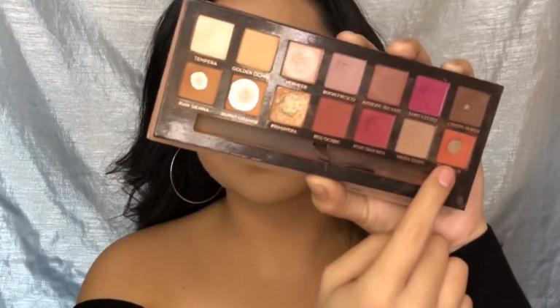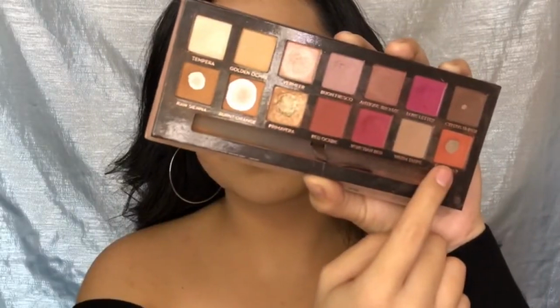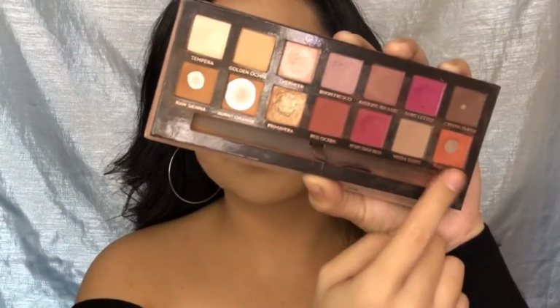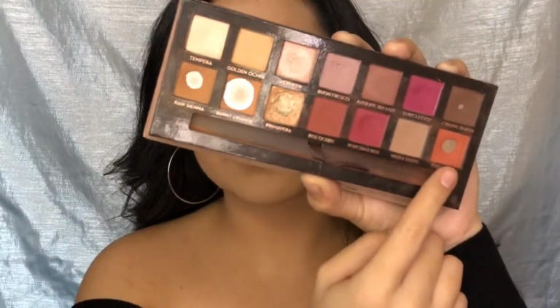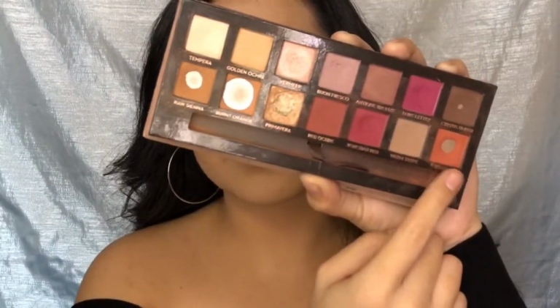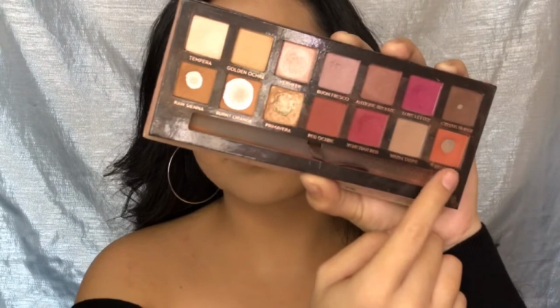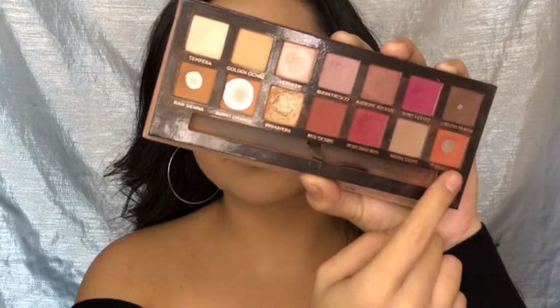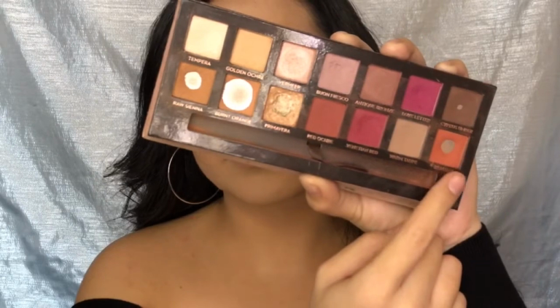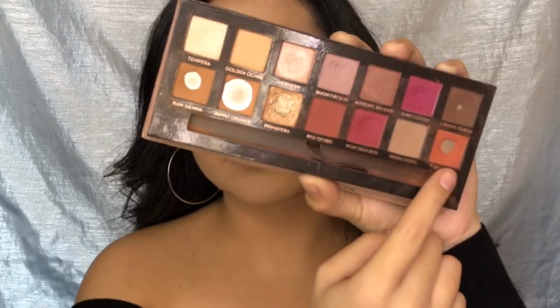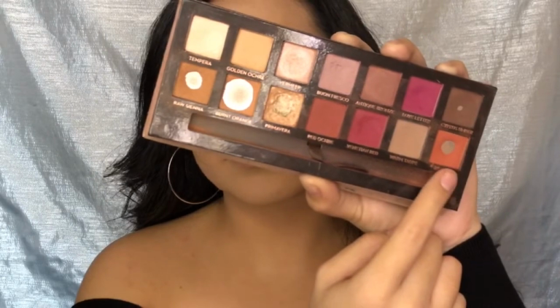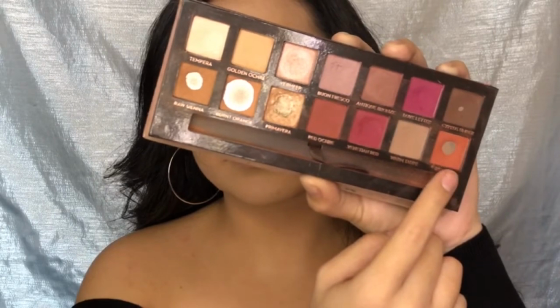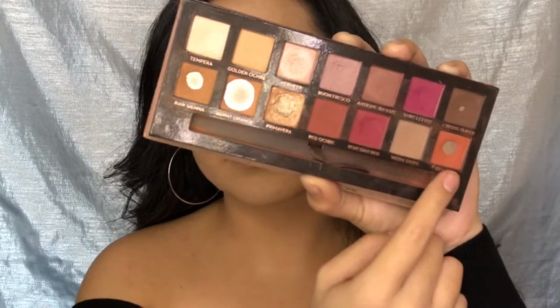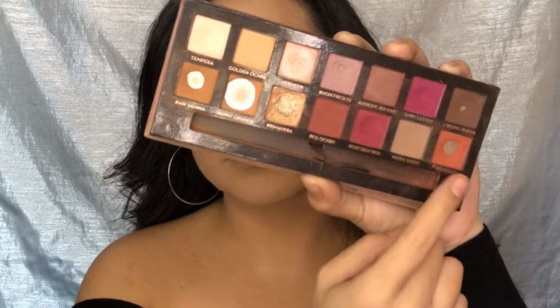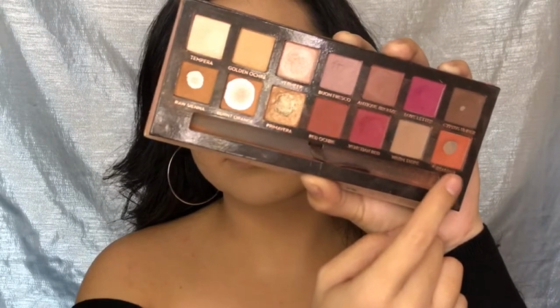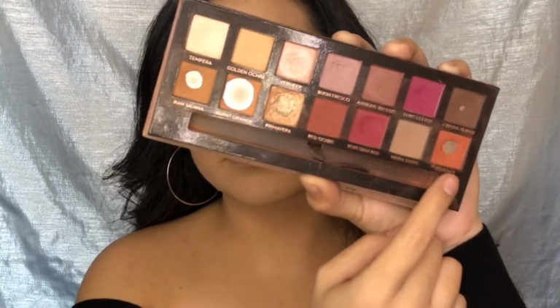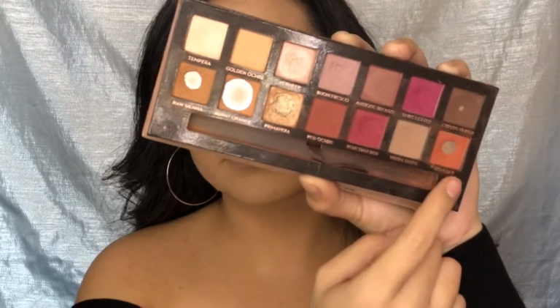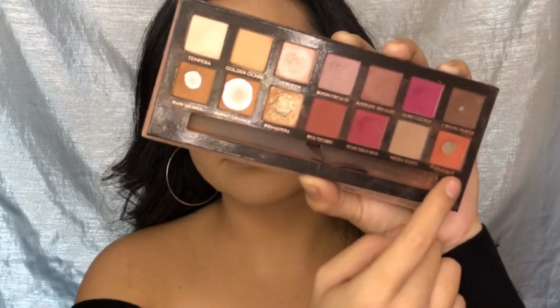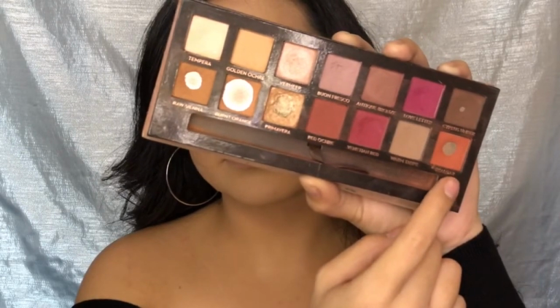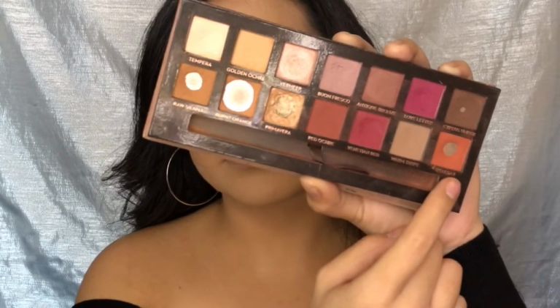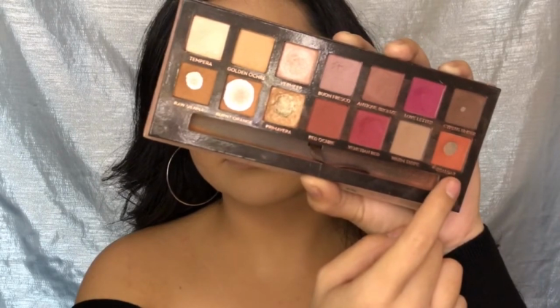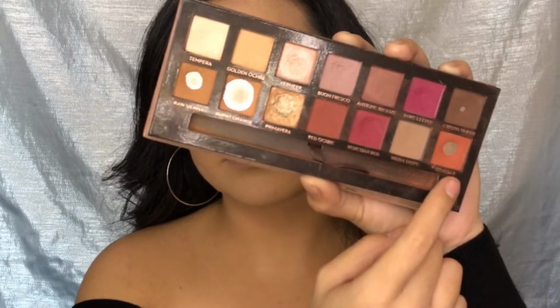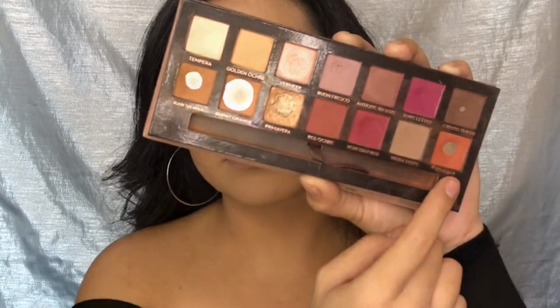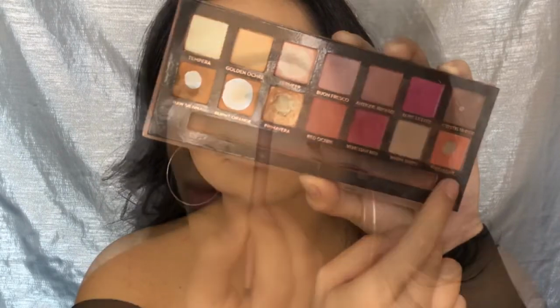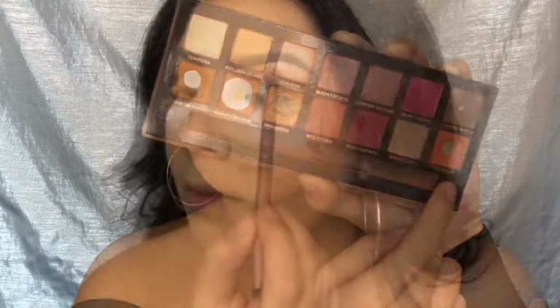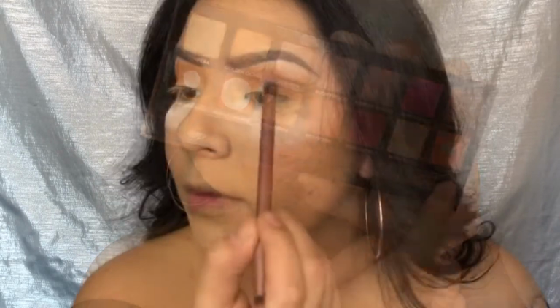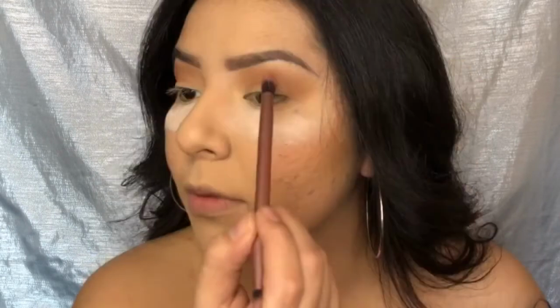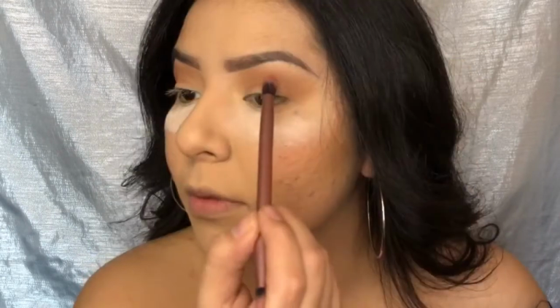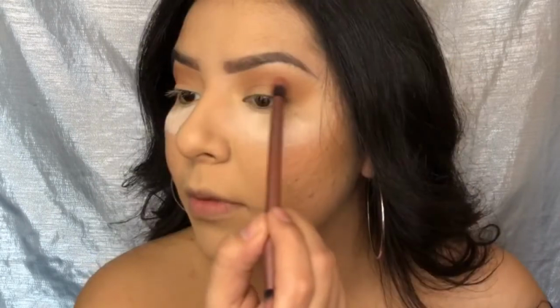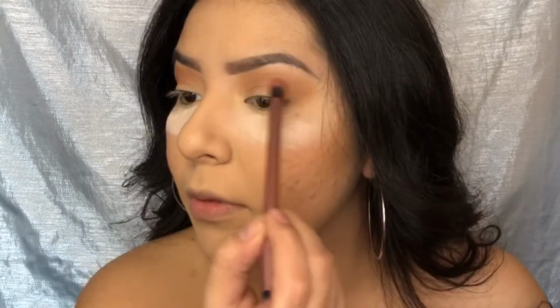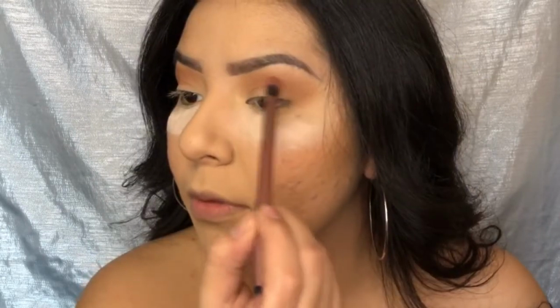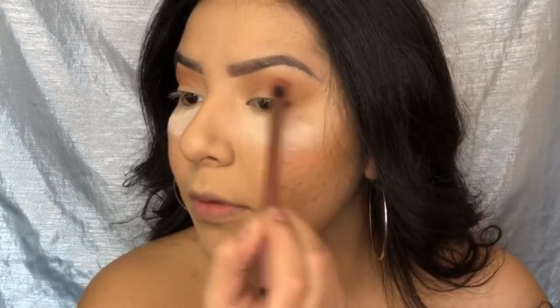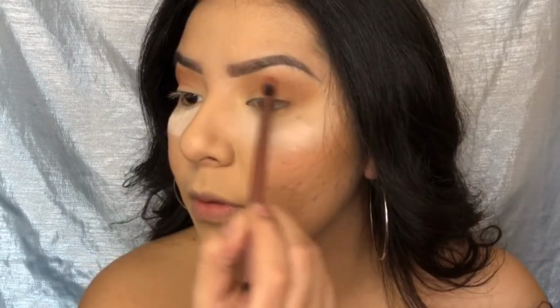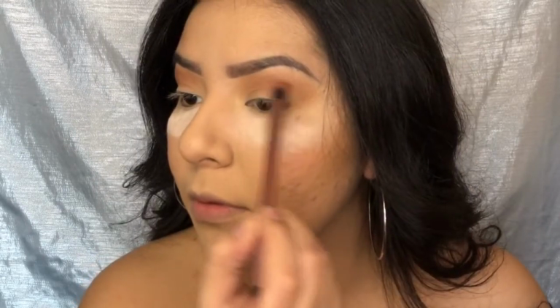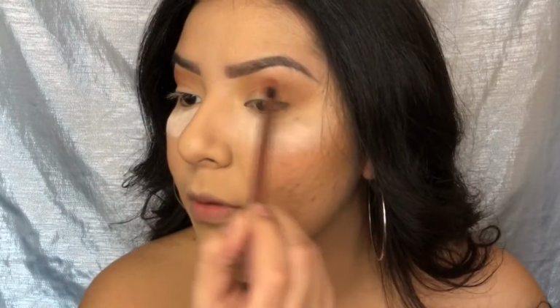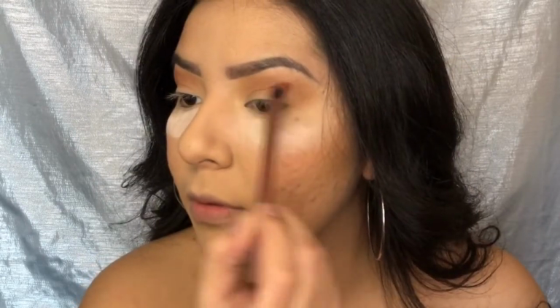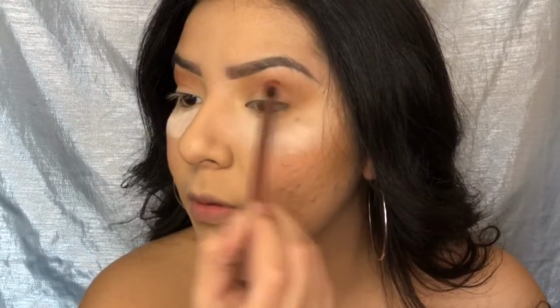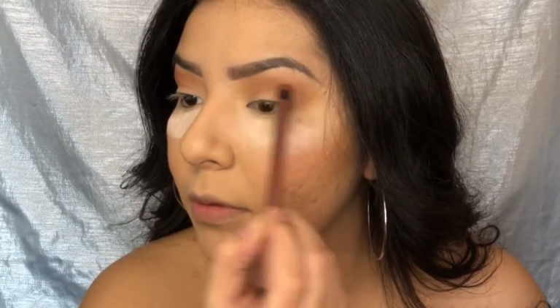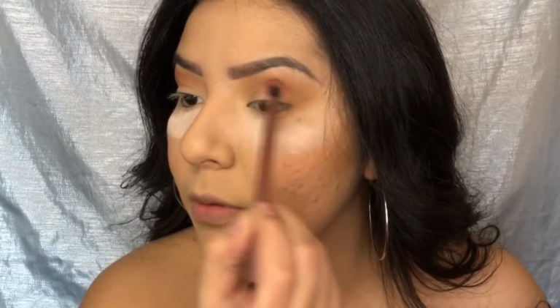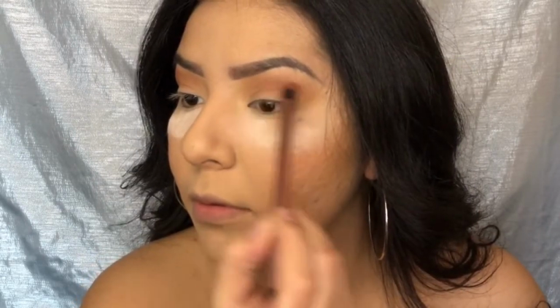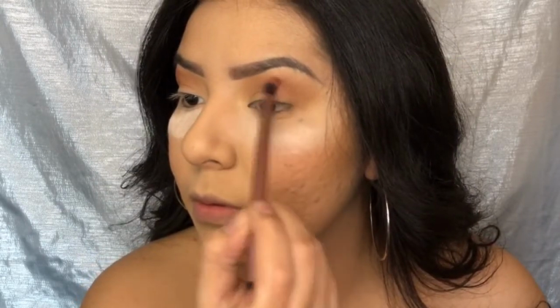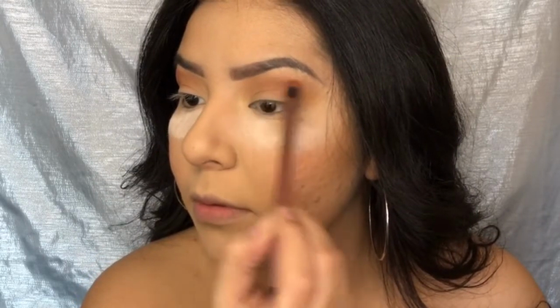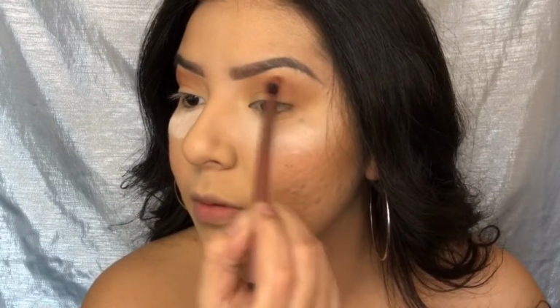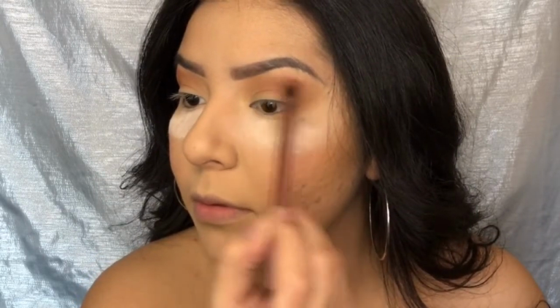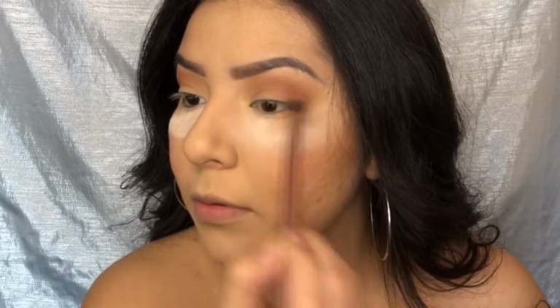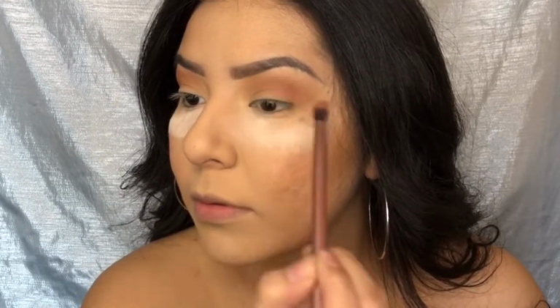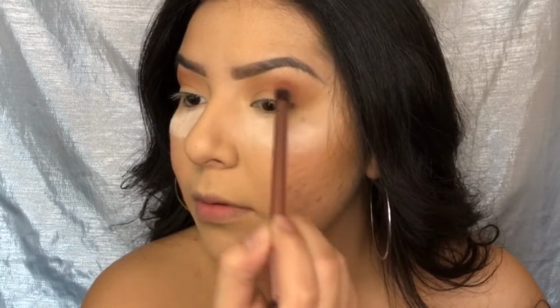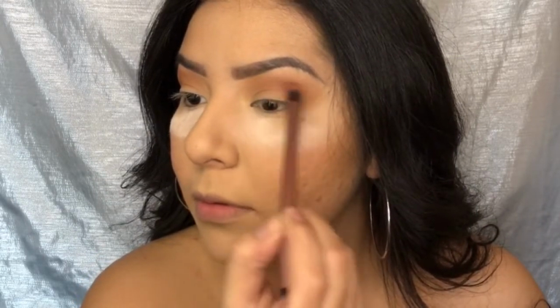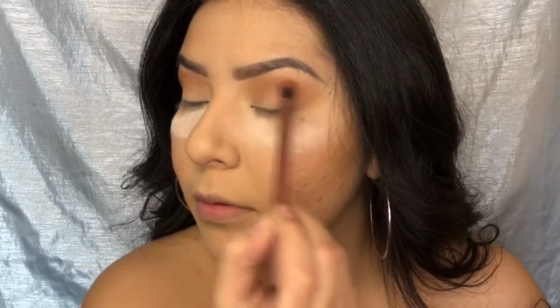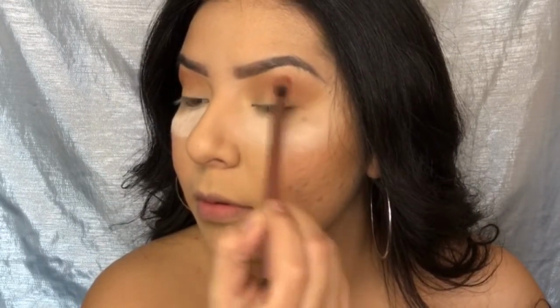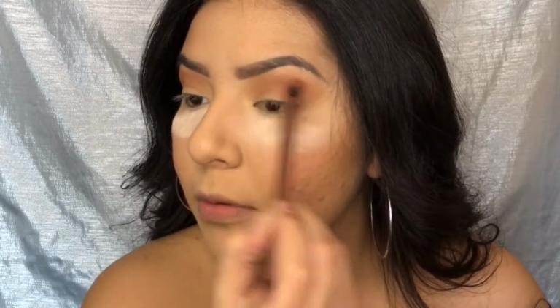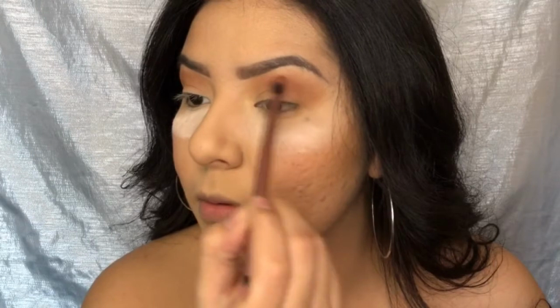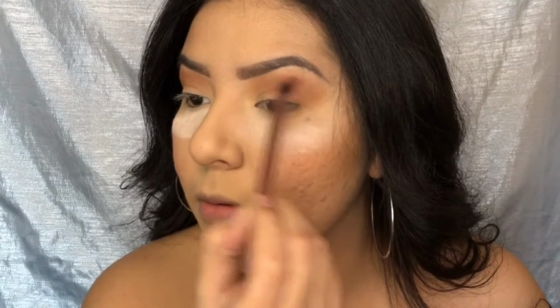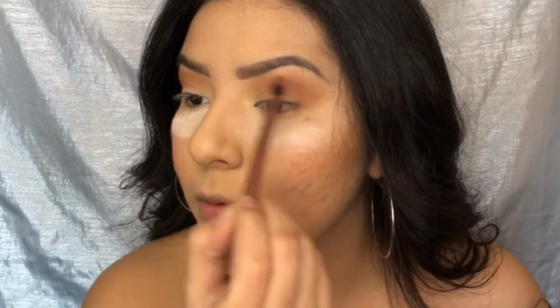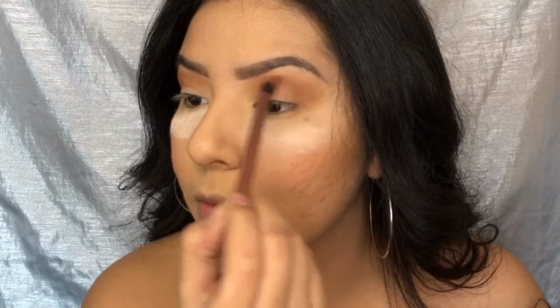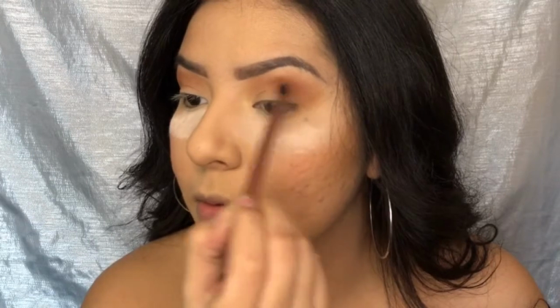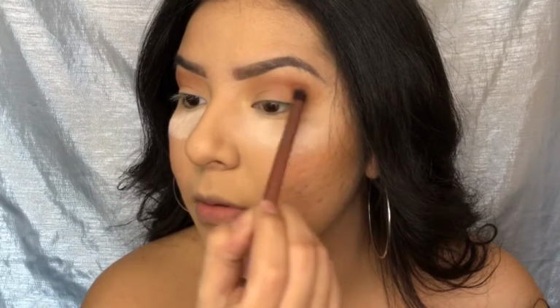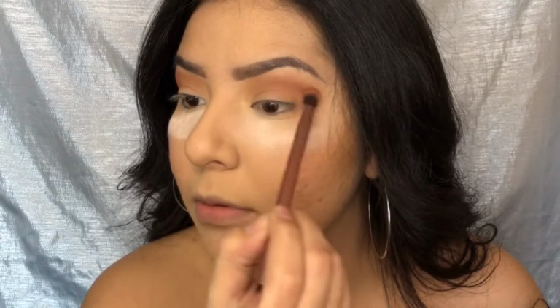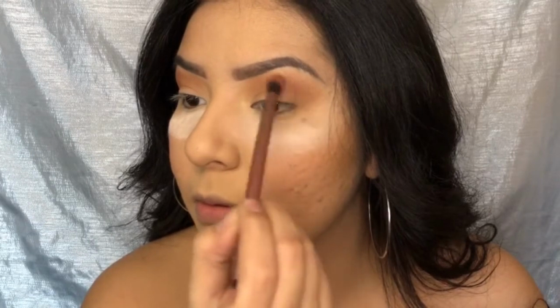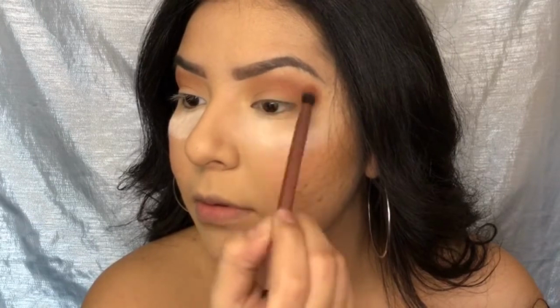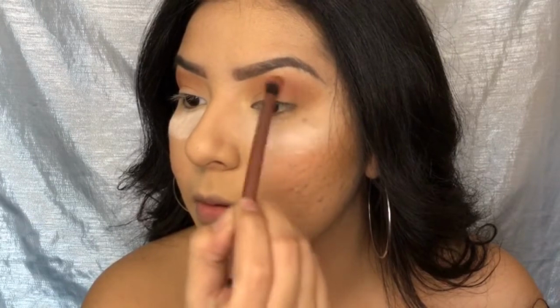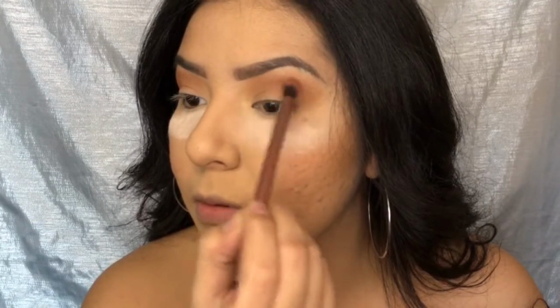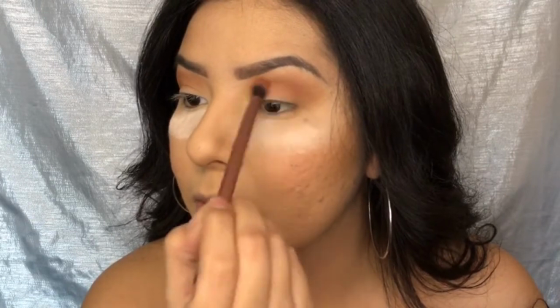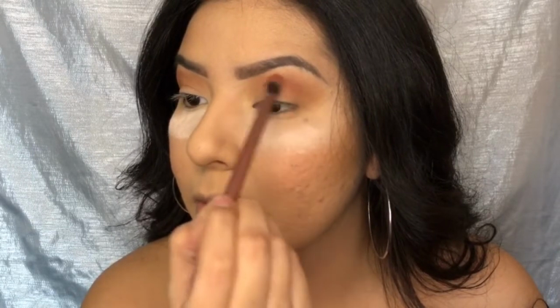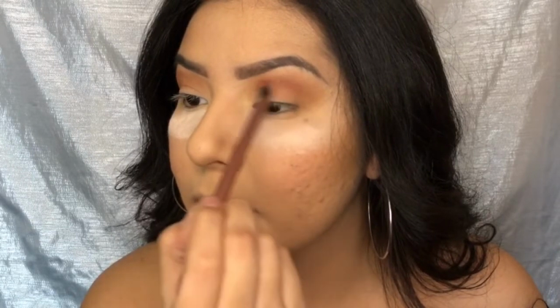Going back into the palette, I'm going to grab Realgar and apply this on top of the Raw Sienna and Burnt Orange — I just want to make the look a little bit more orange.